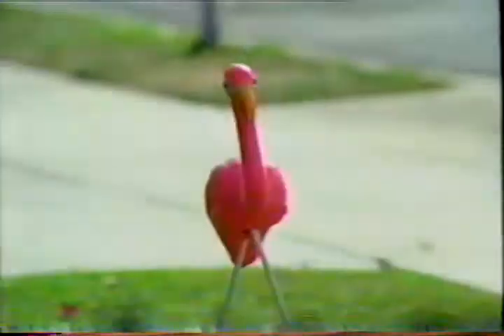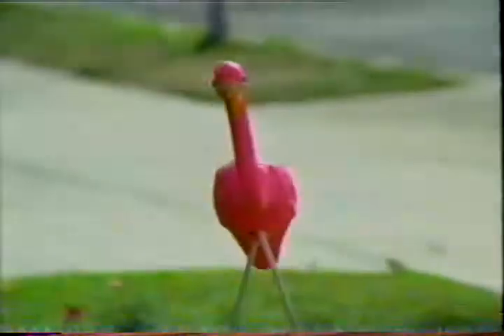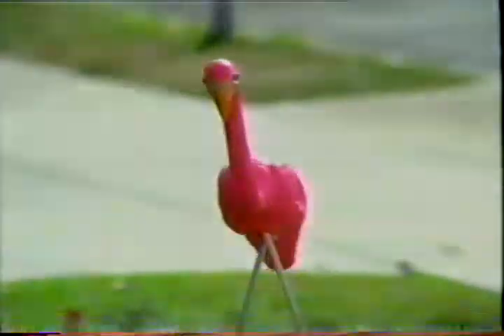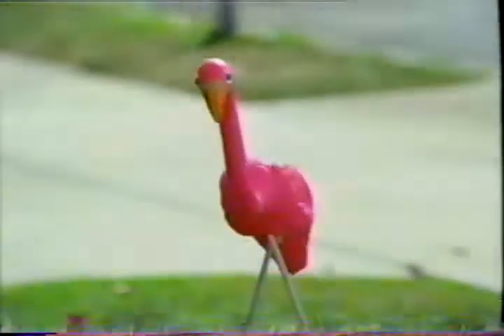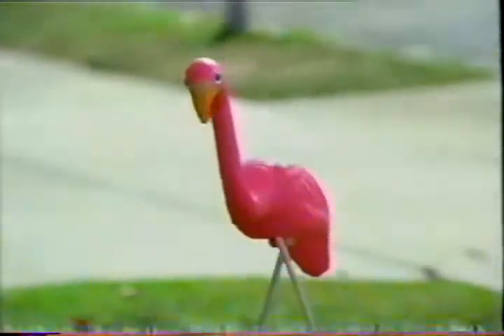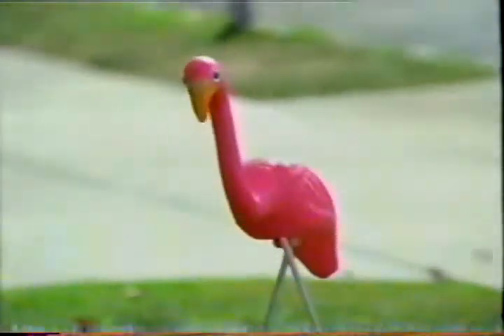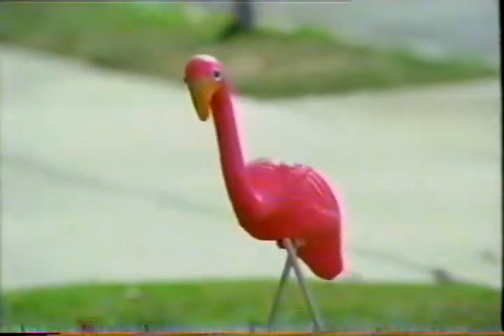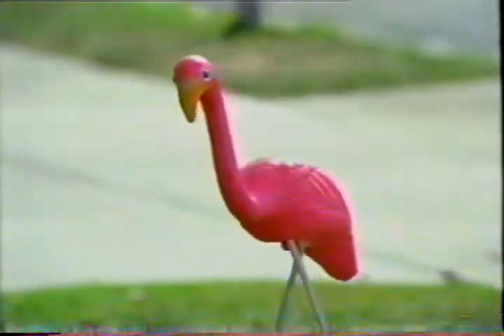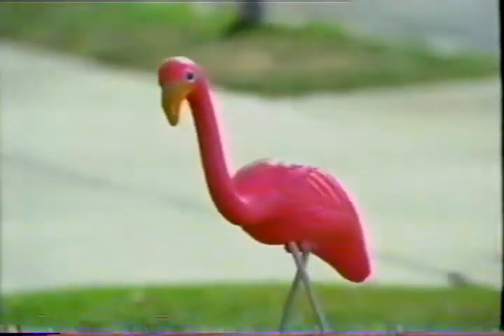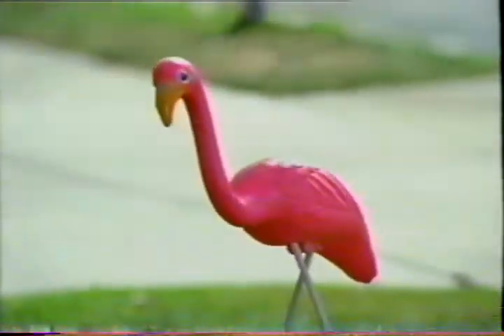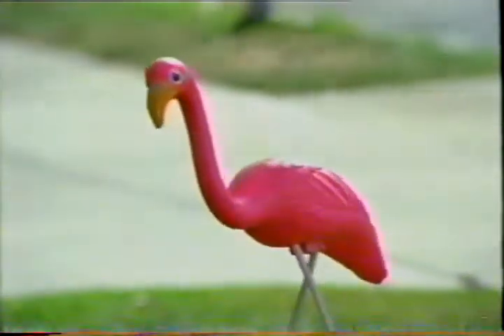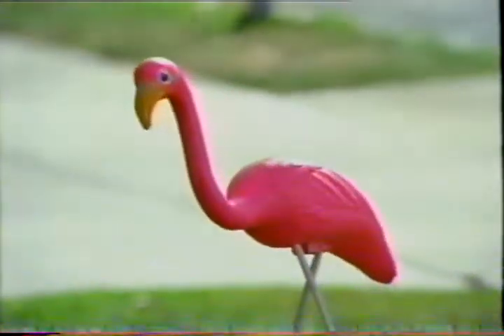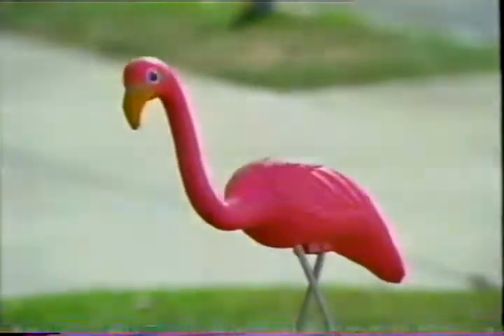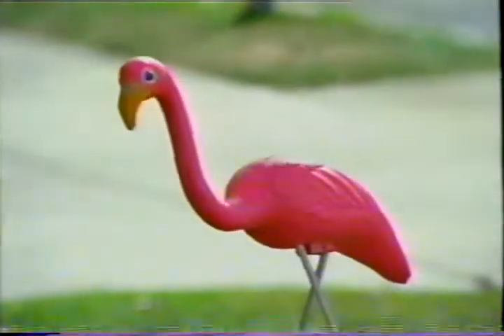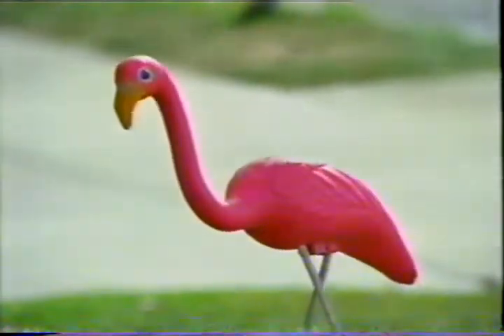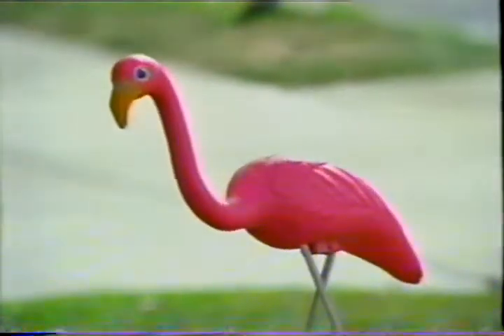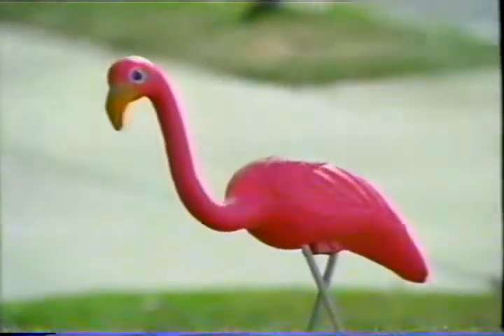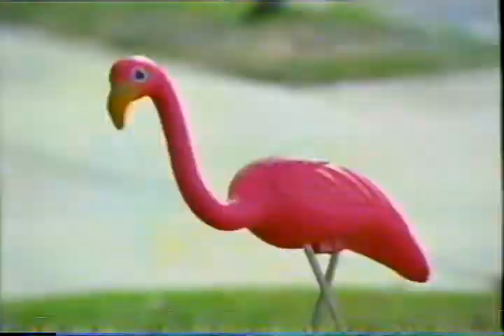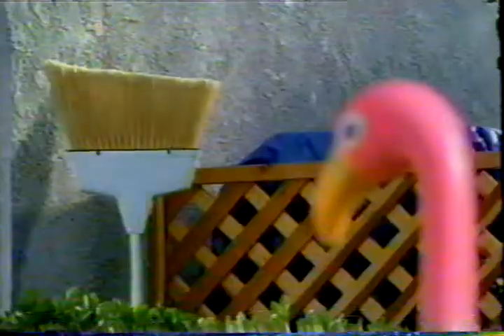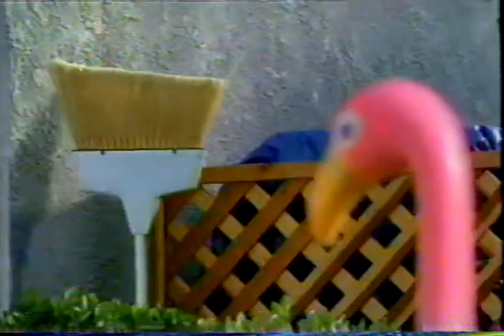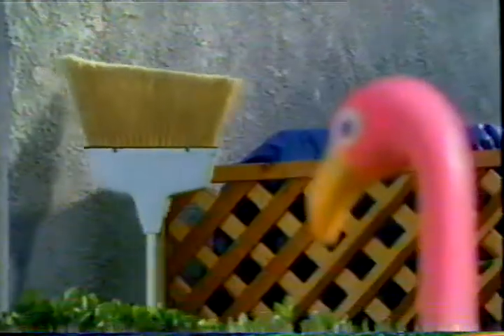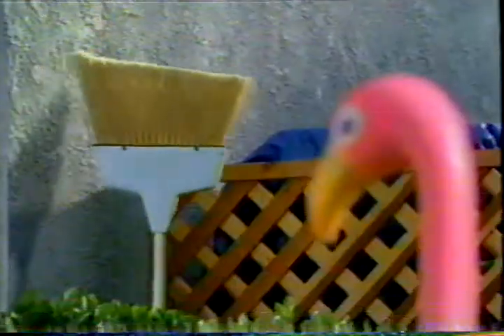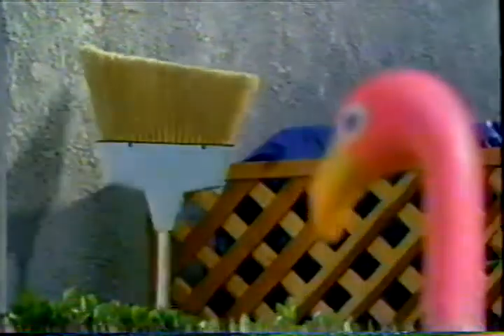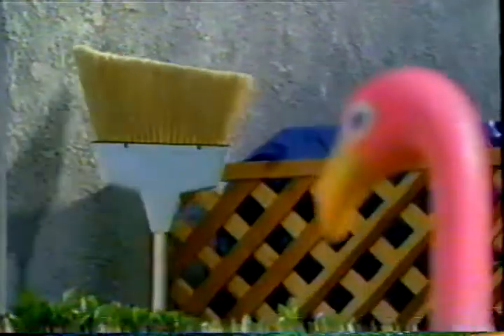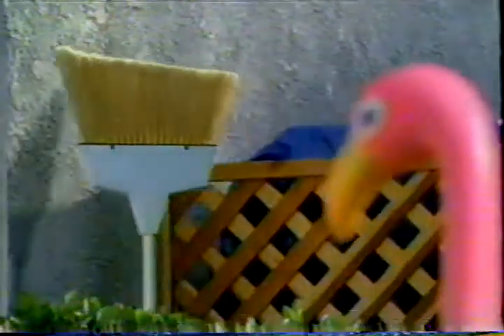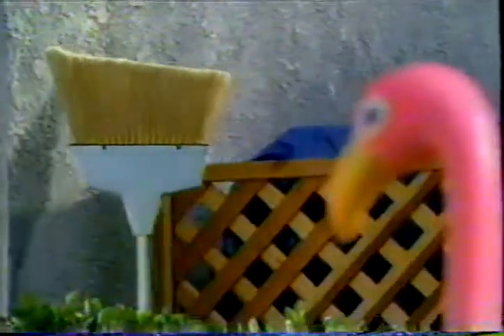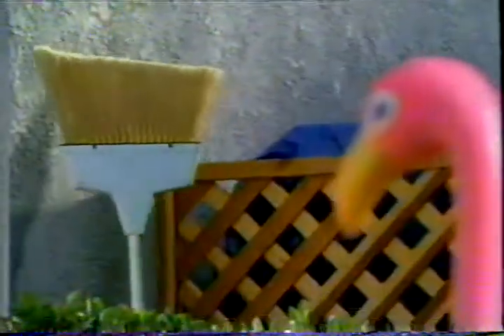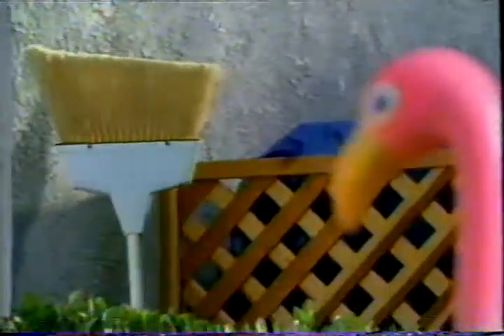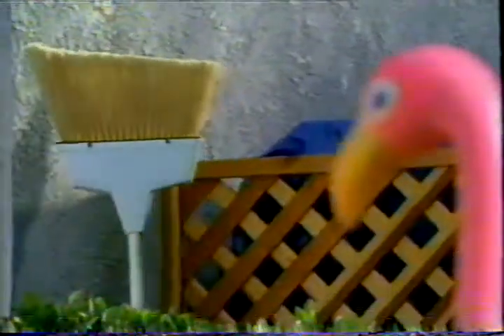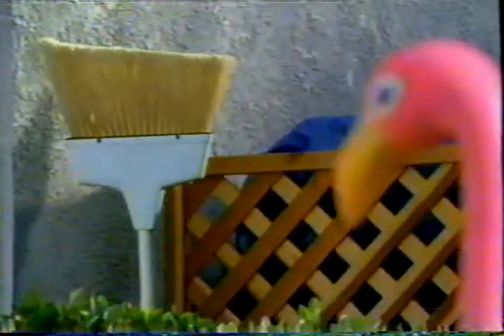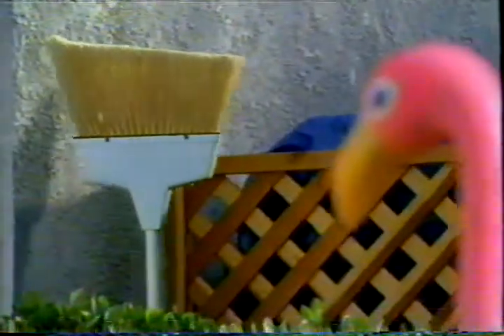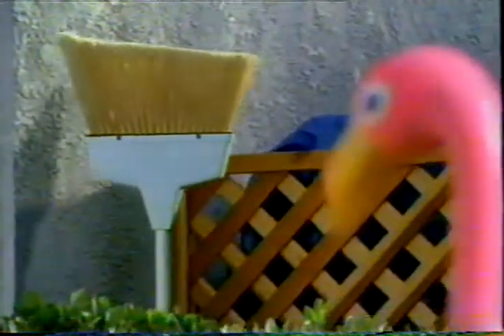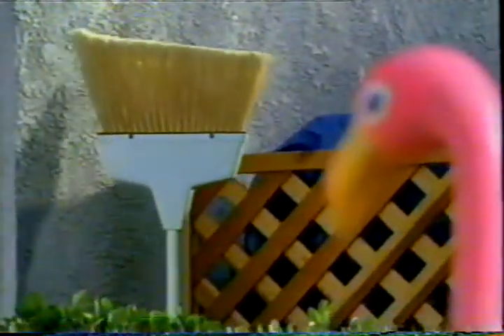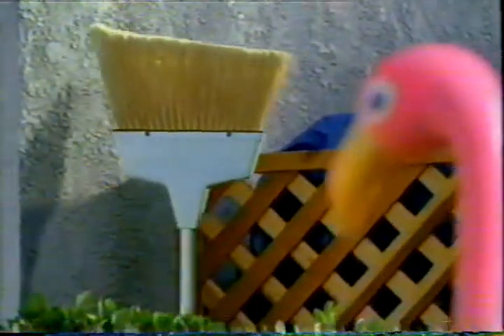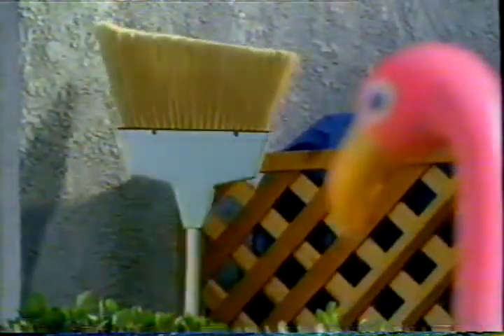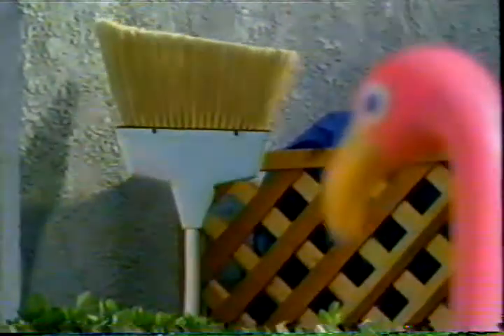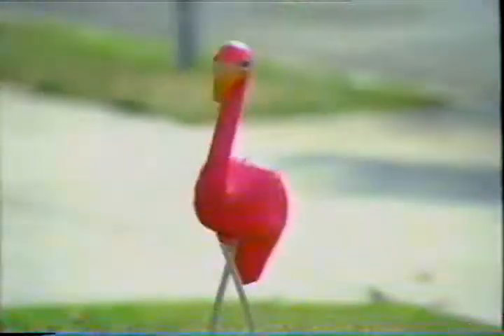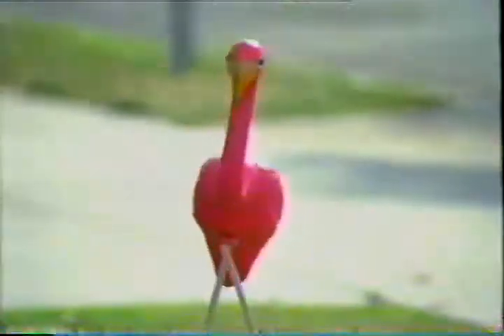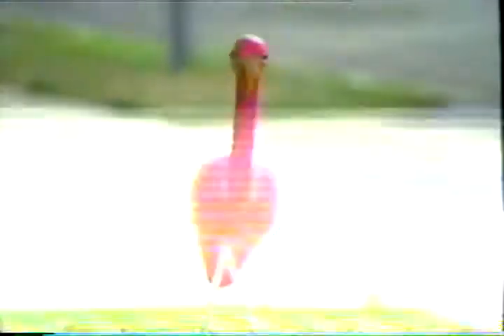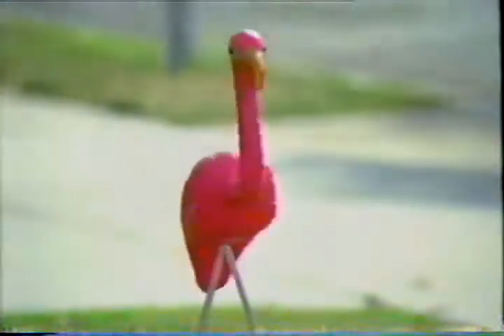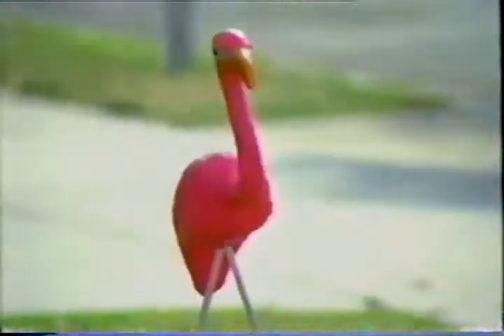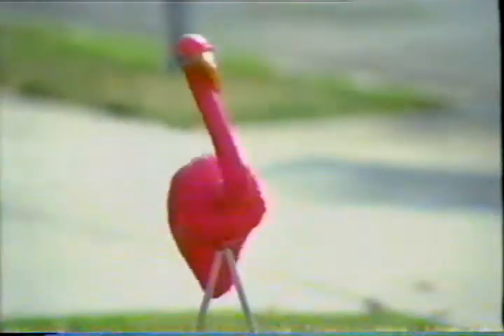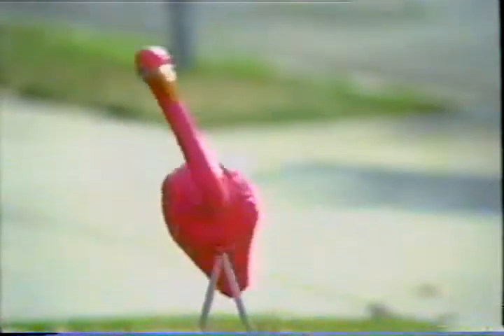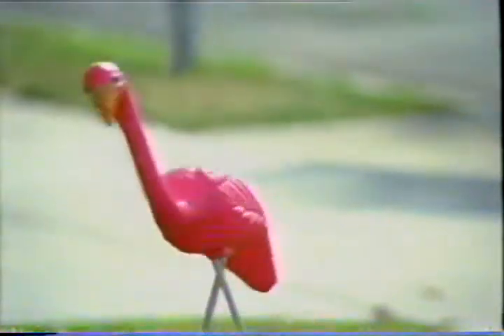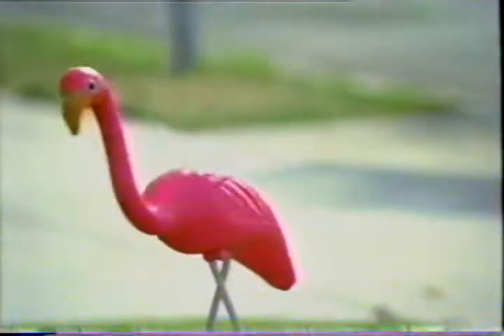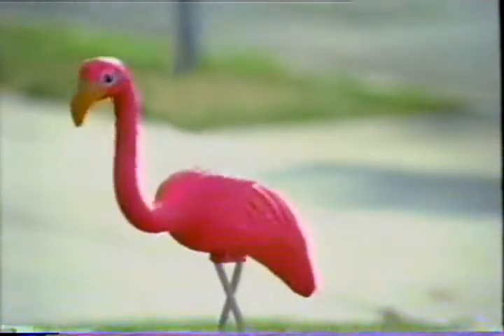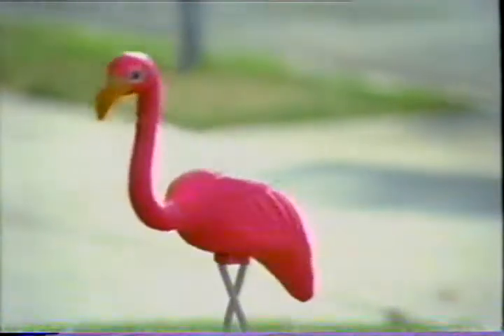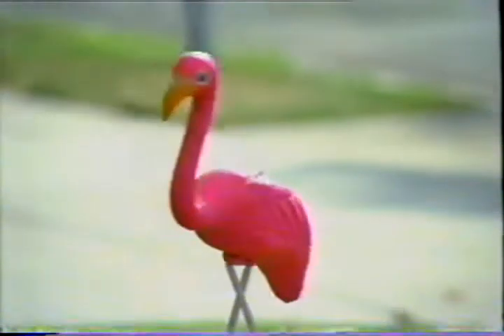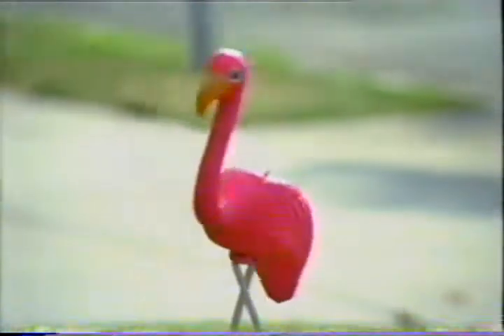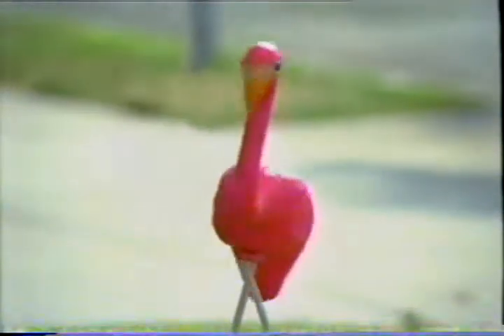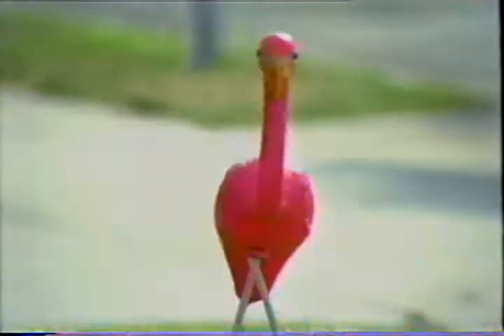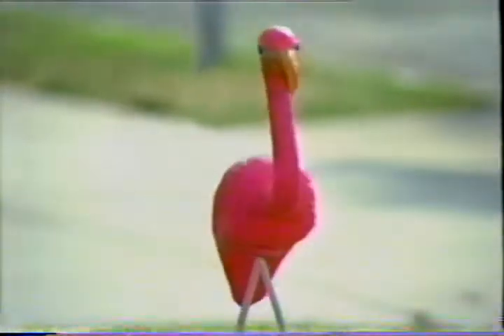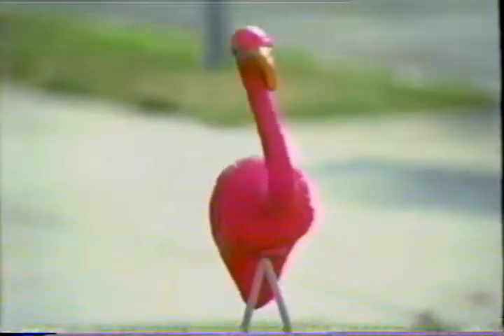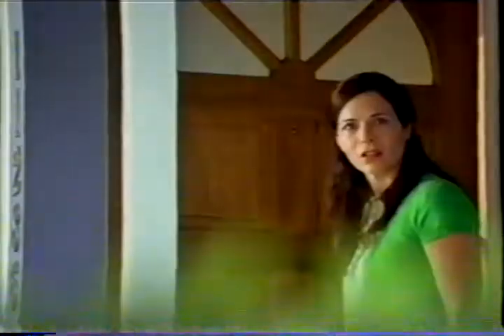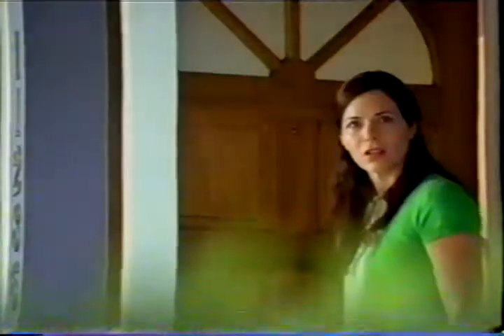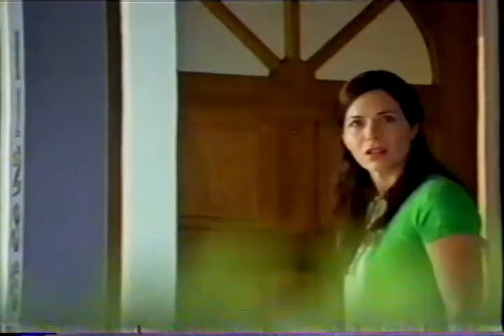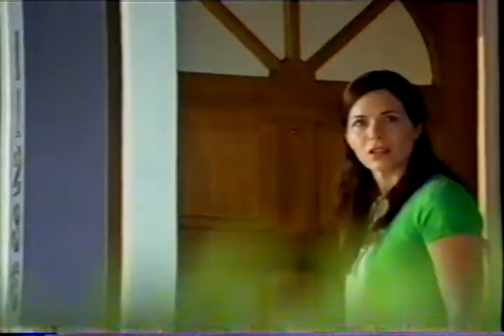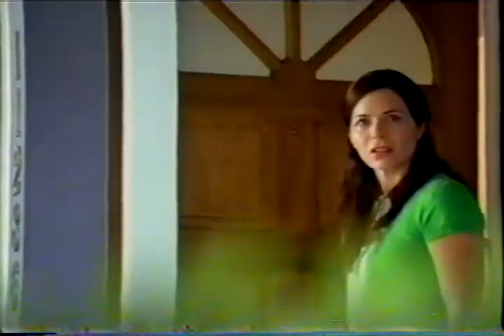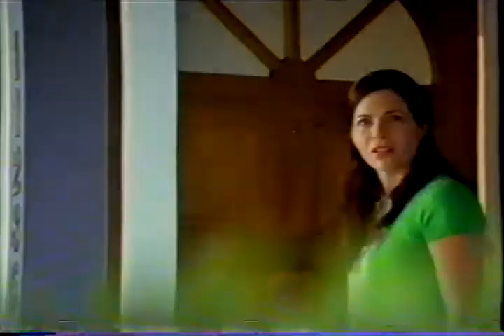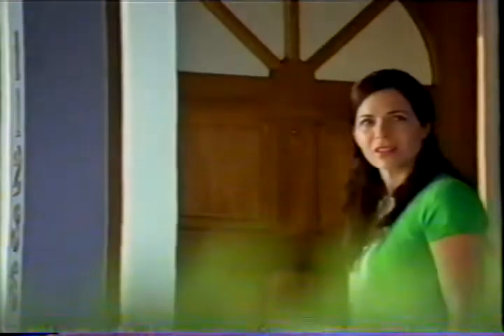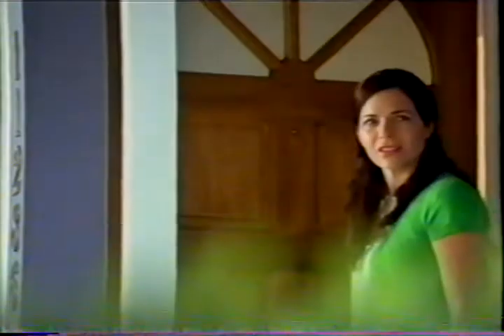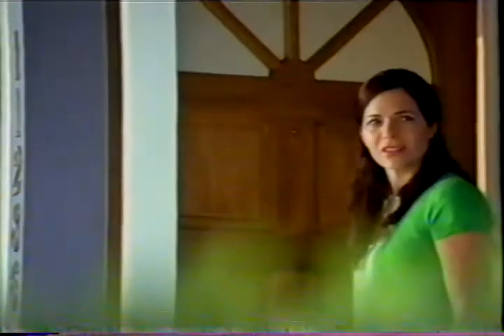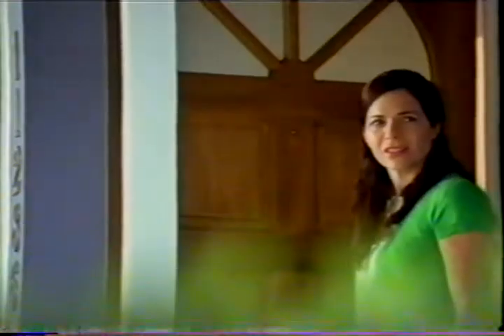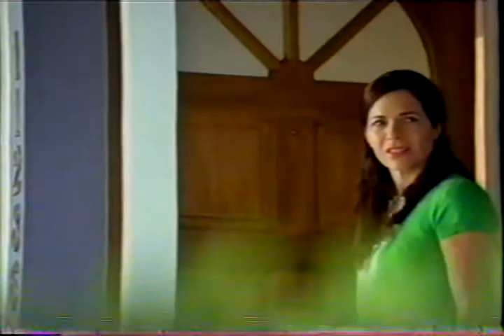Who's that lady? Who's that lady? Sexy lady. Who's that lady?